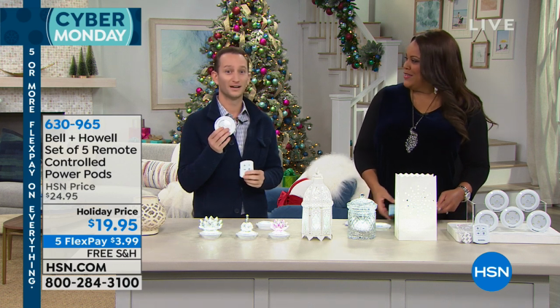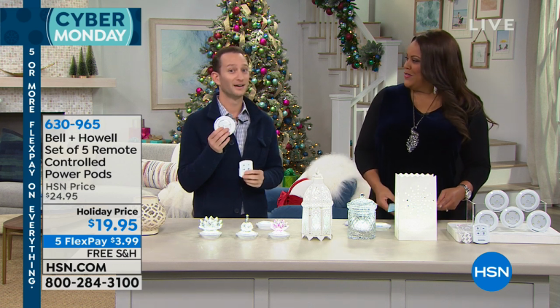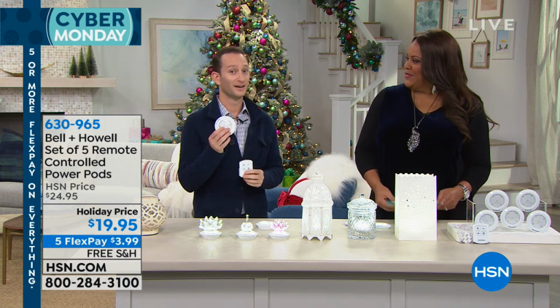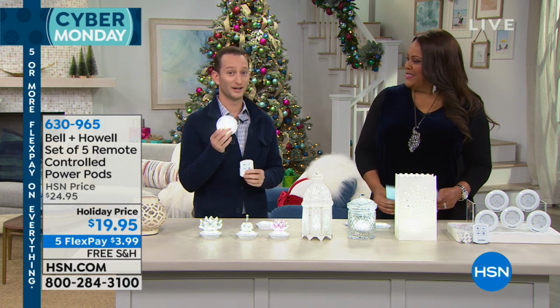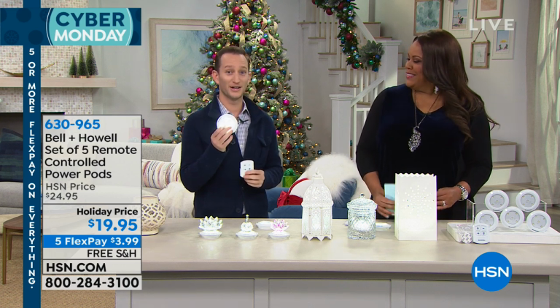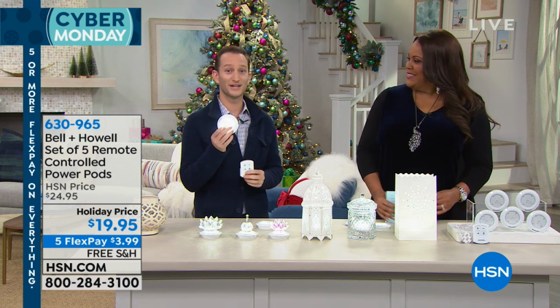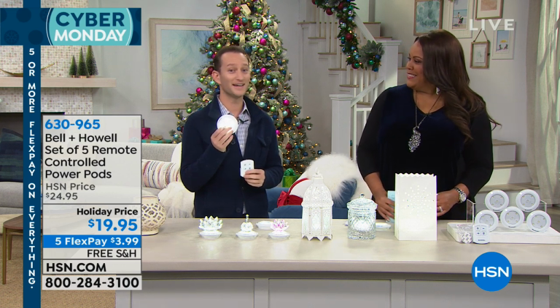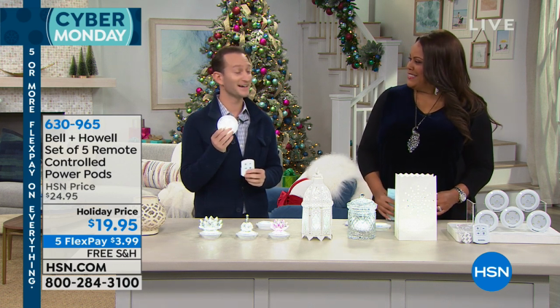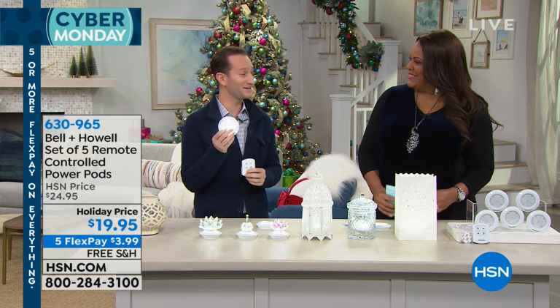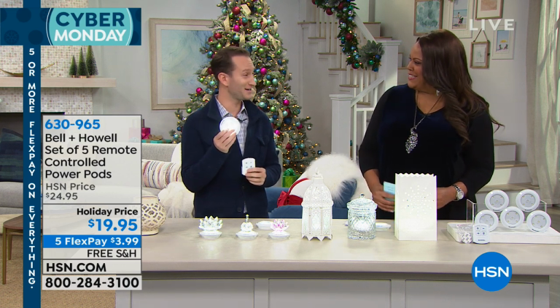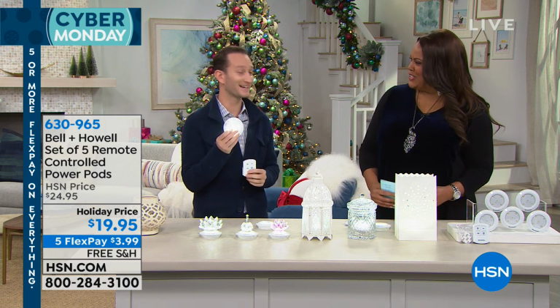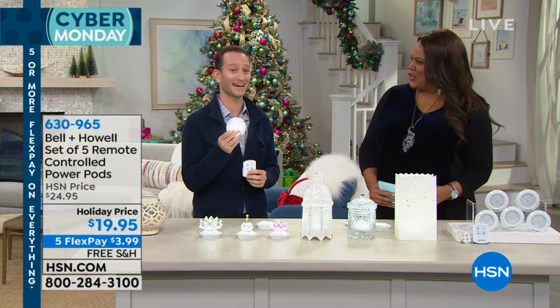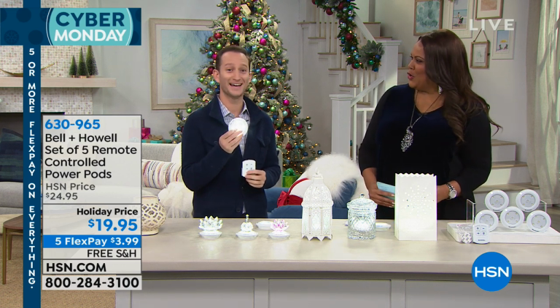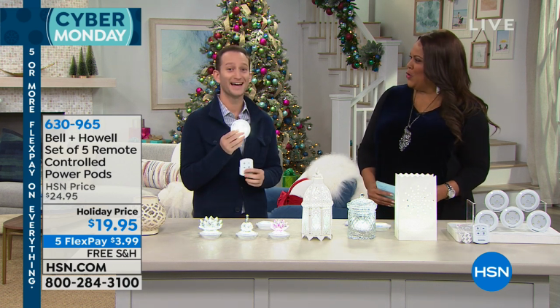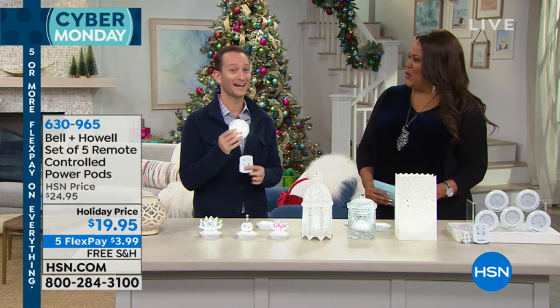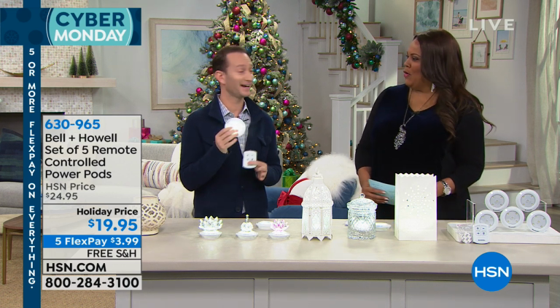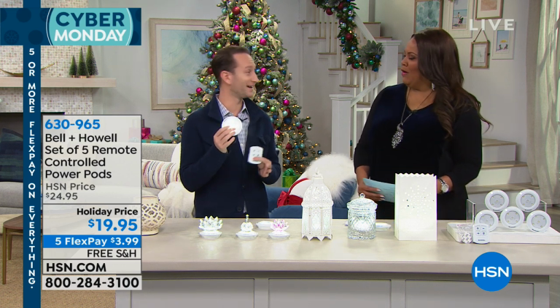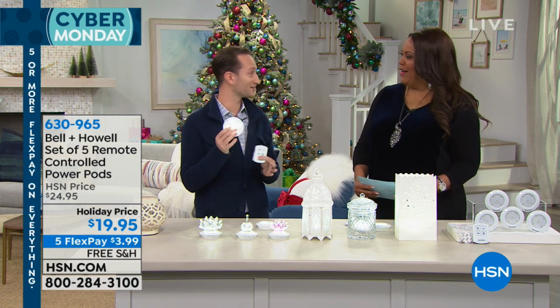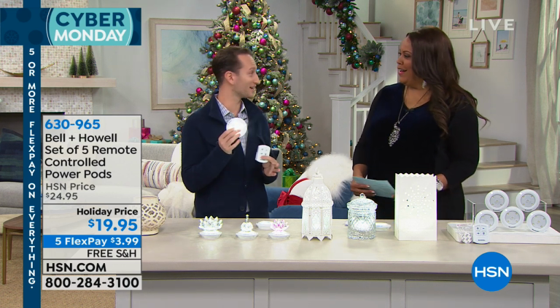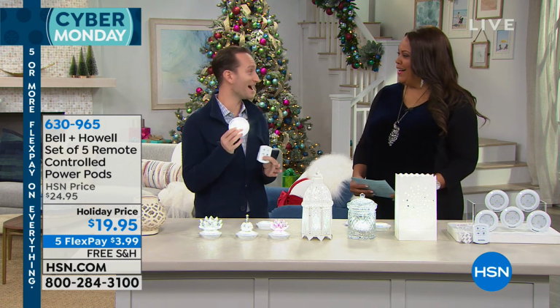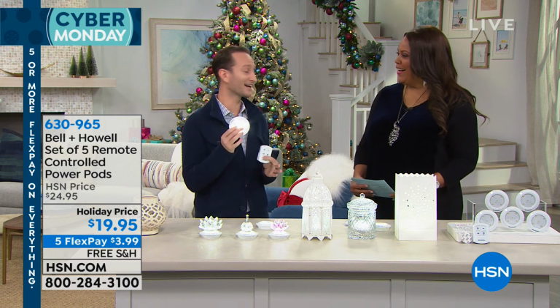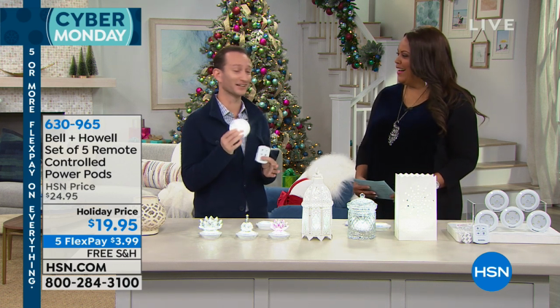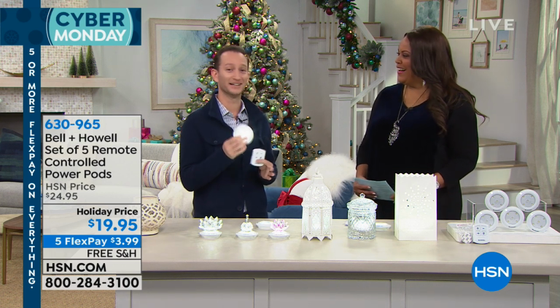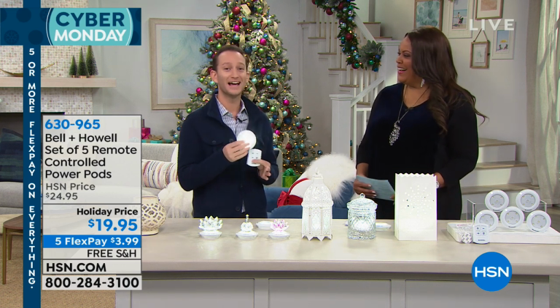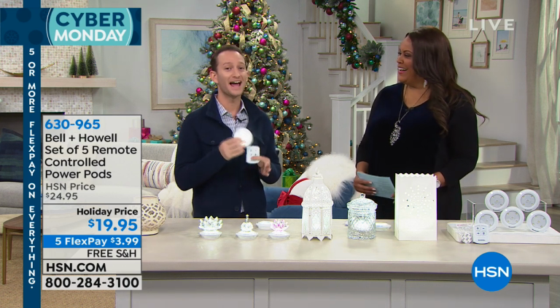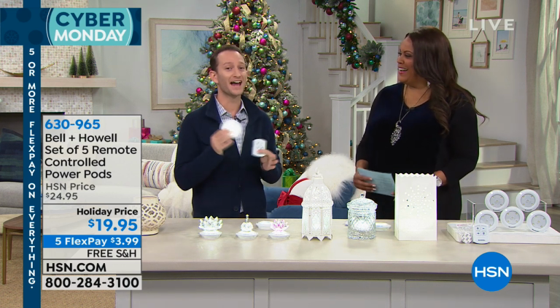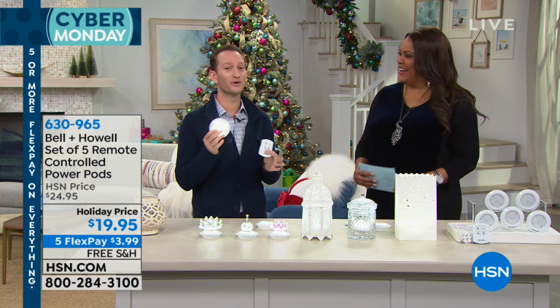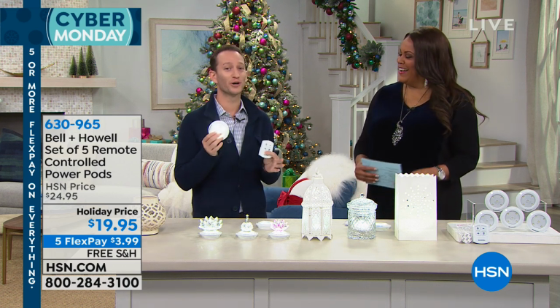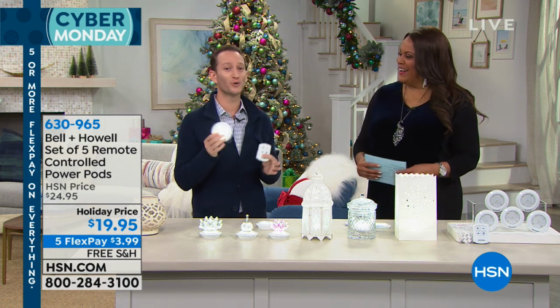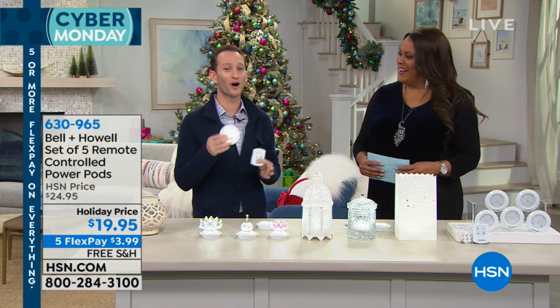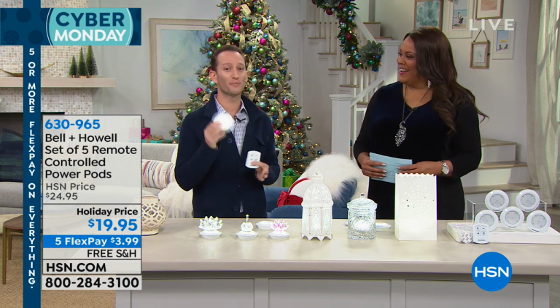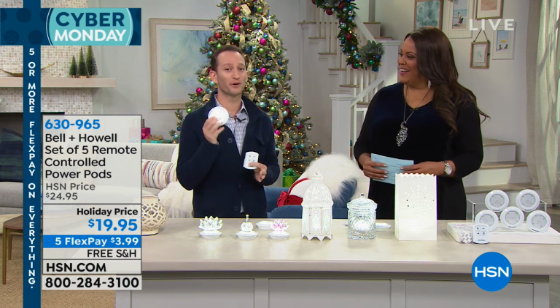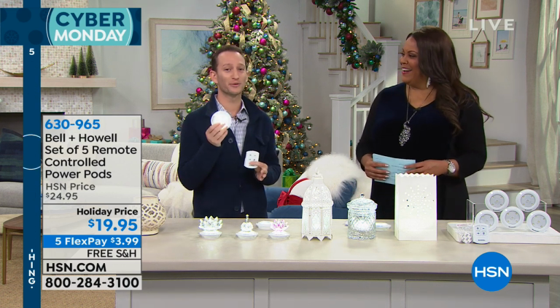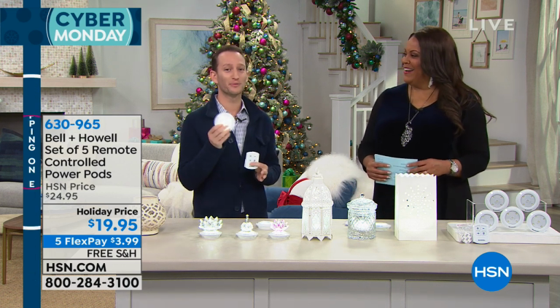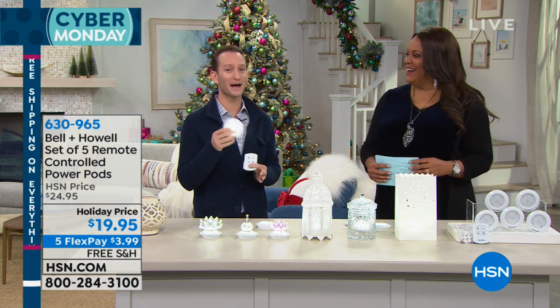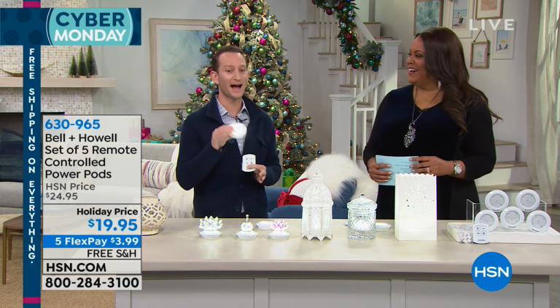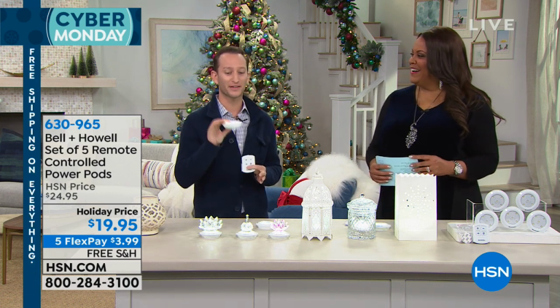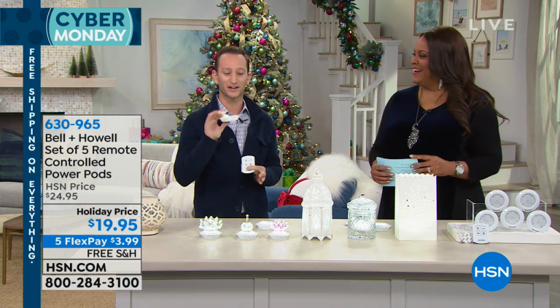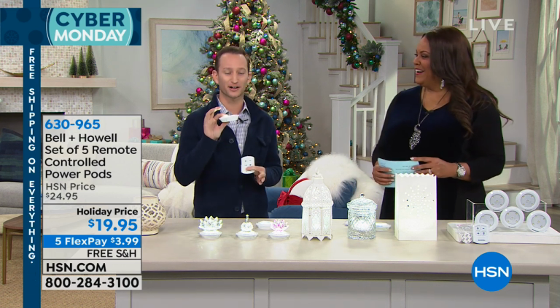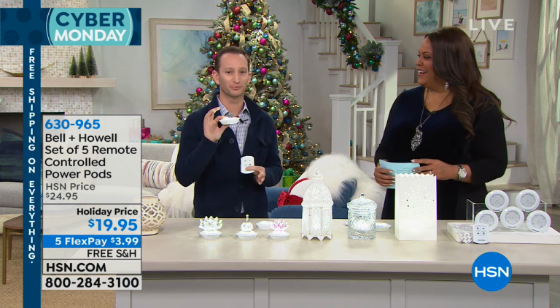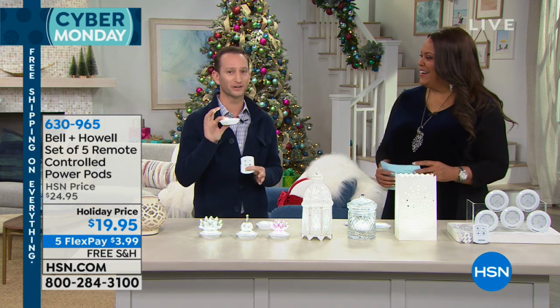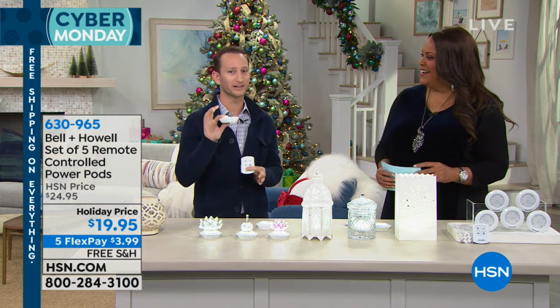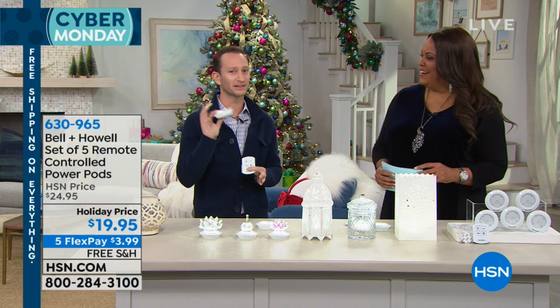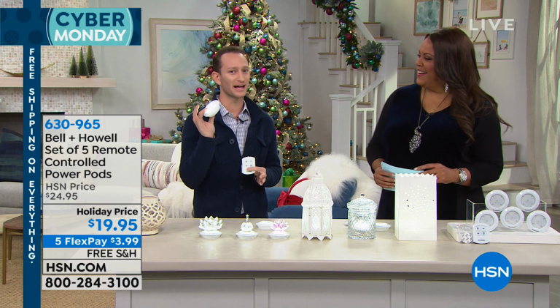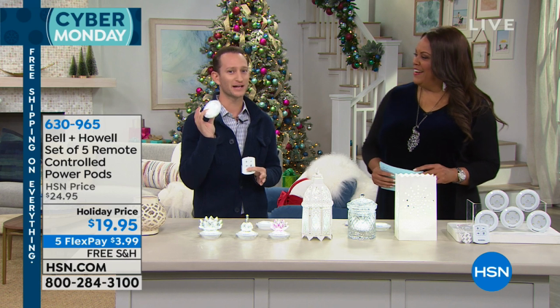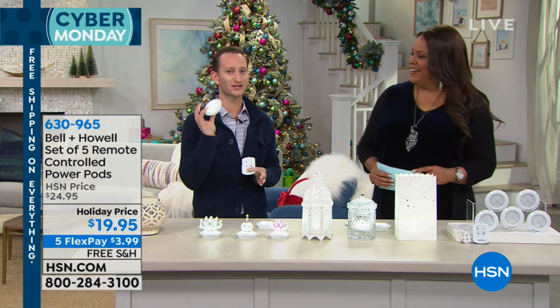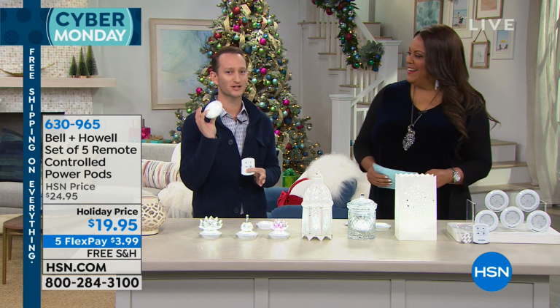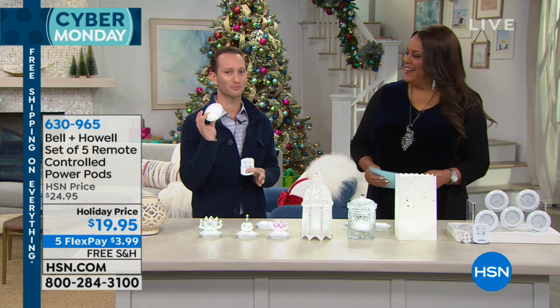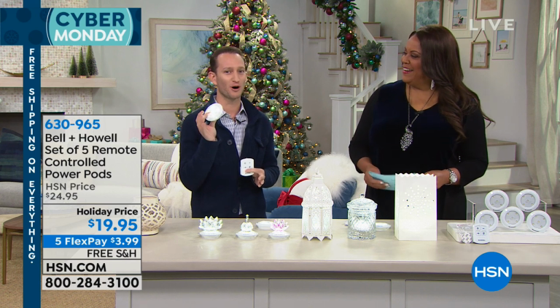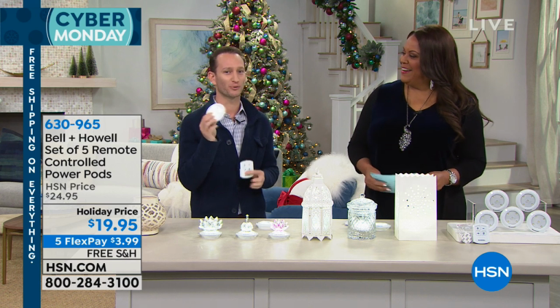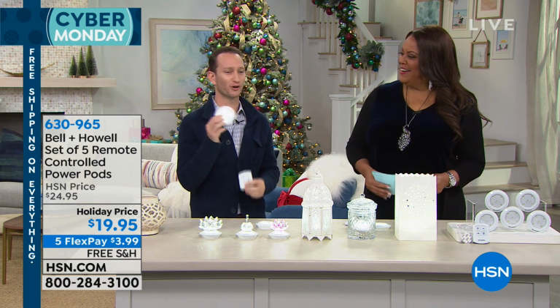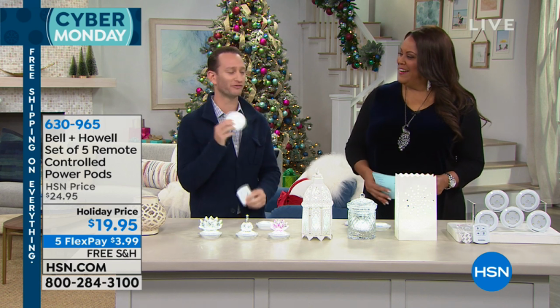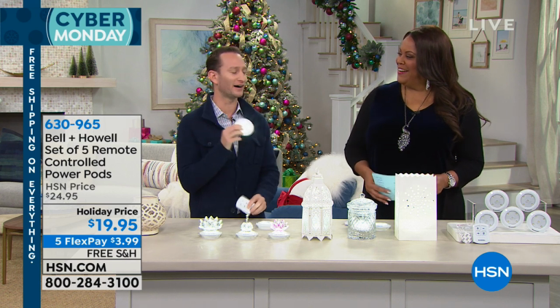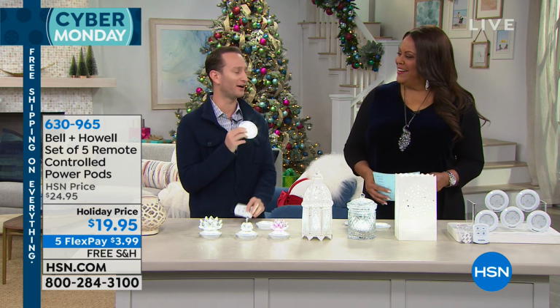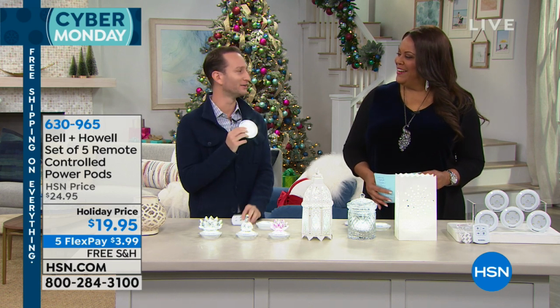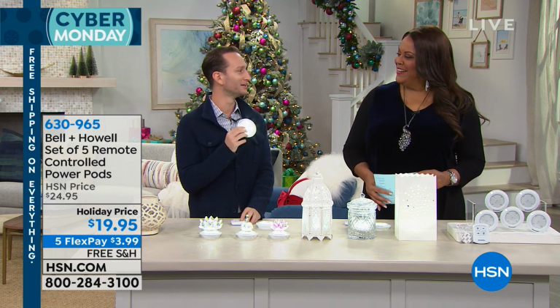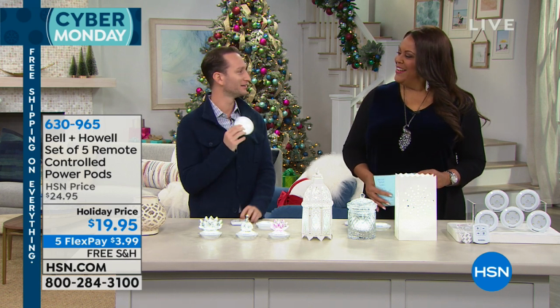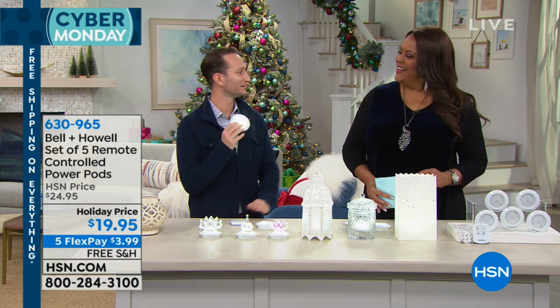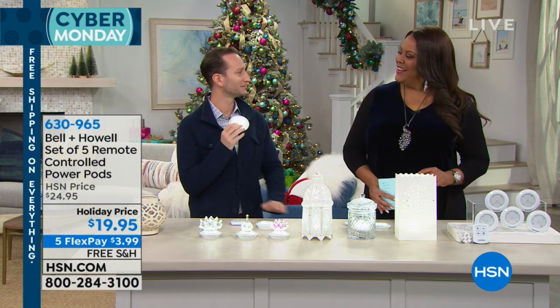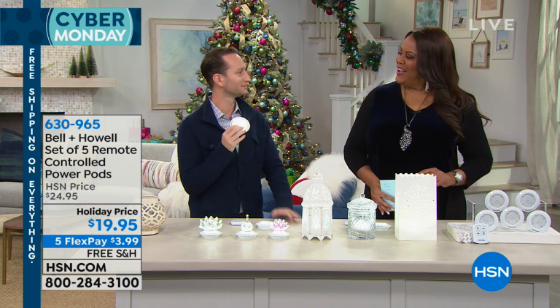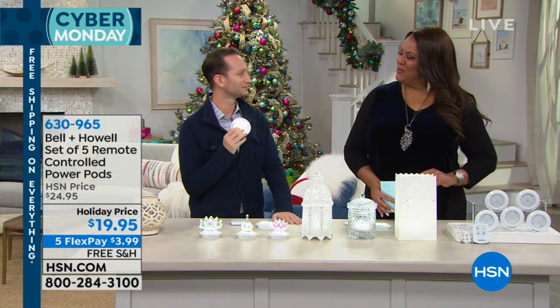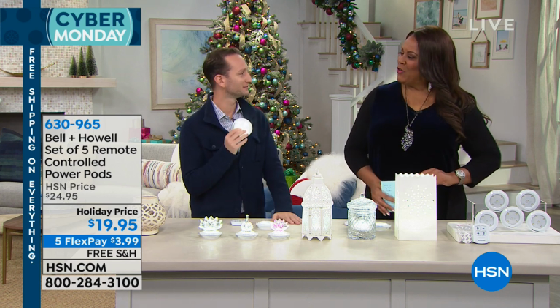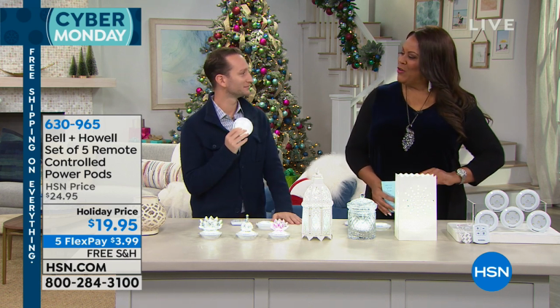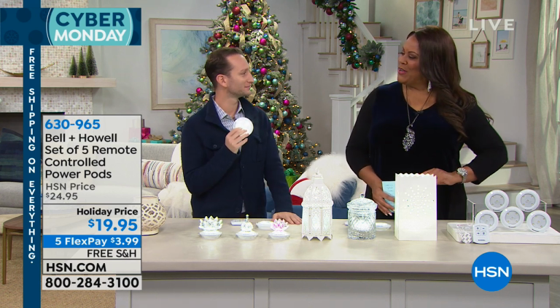So they can travel with you as you're going to hotels. Put them in the bag. They're completely light, small profile.